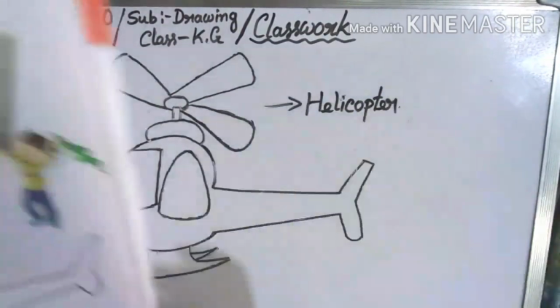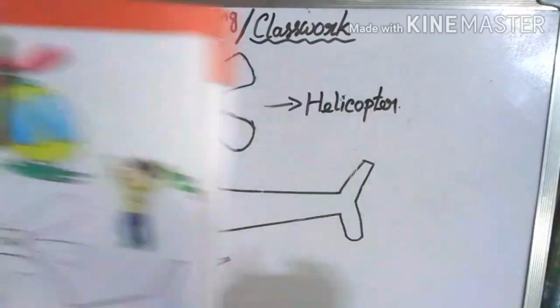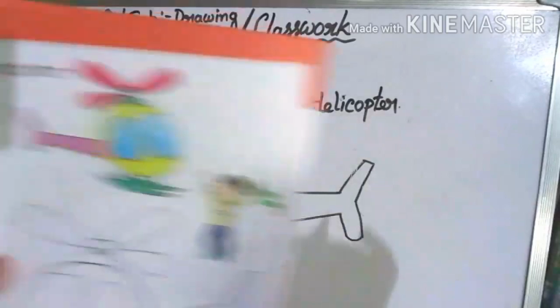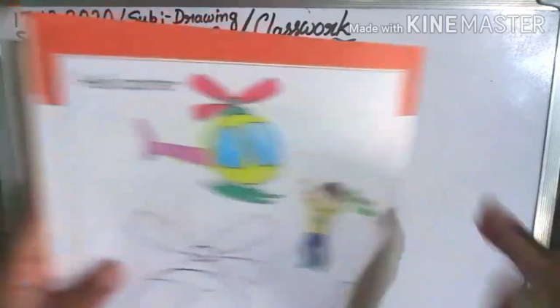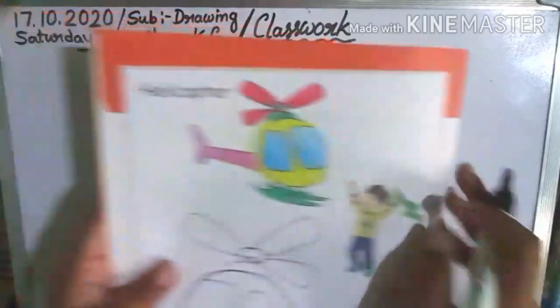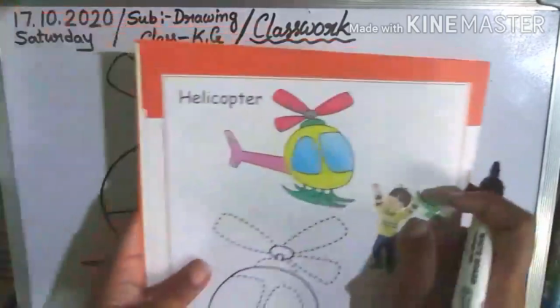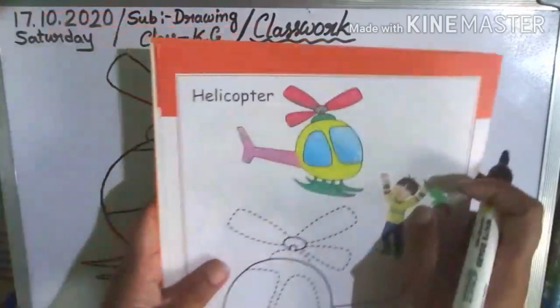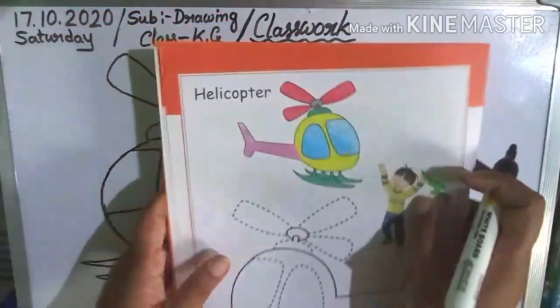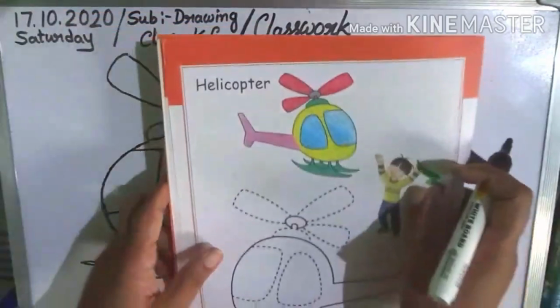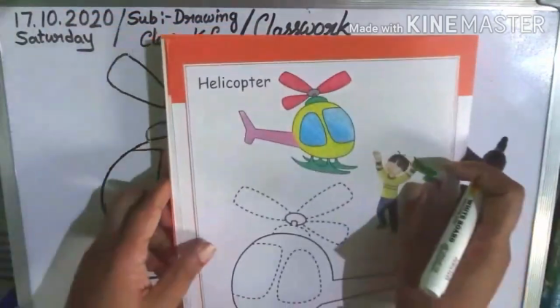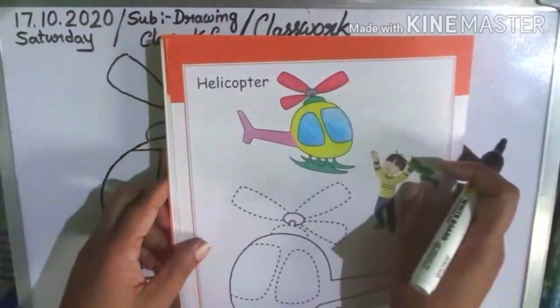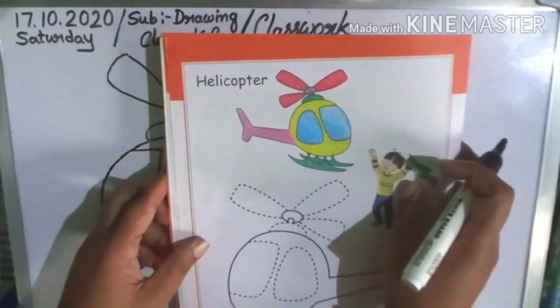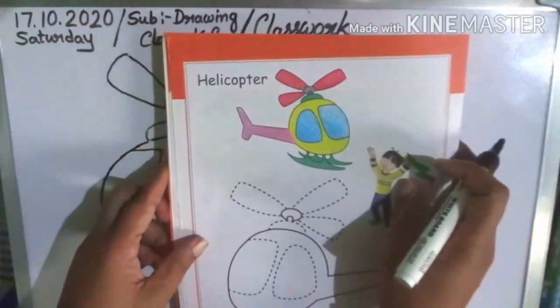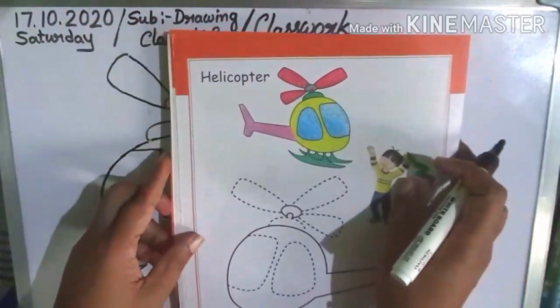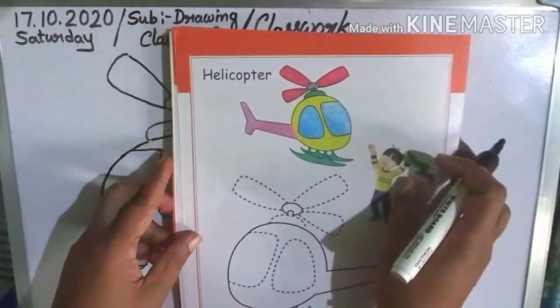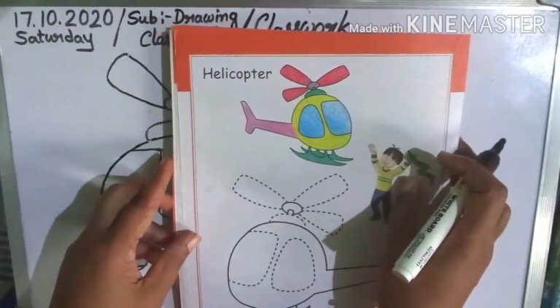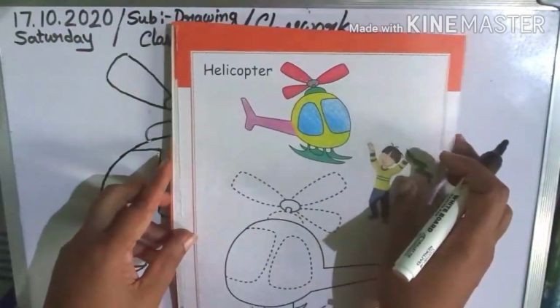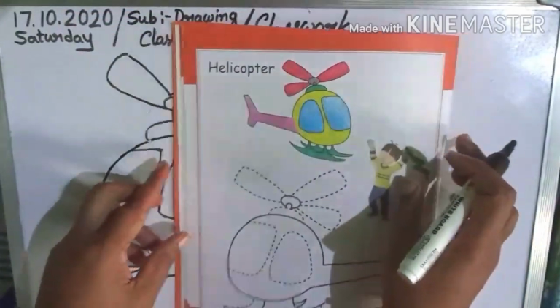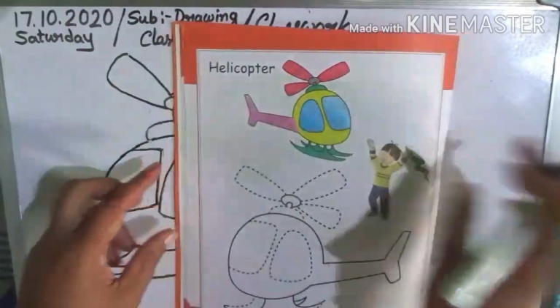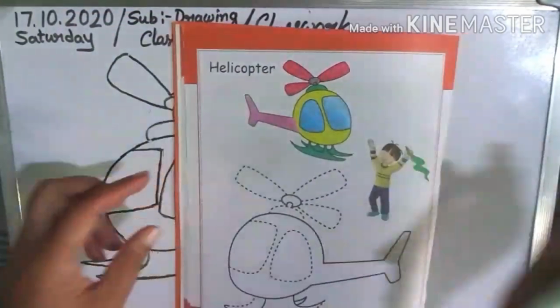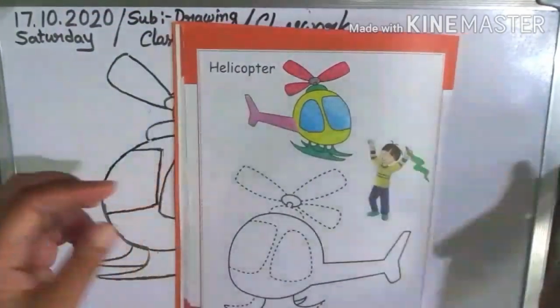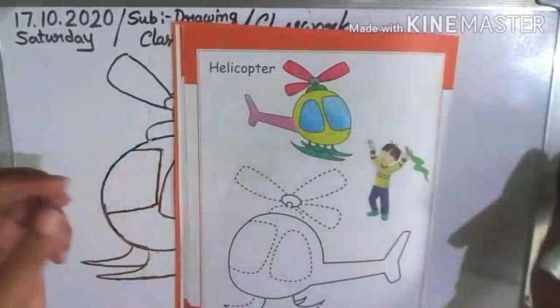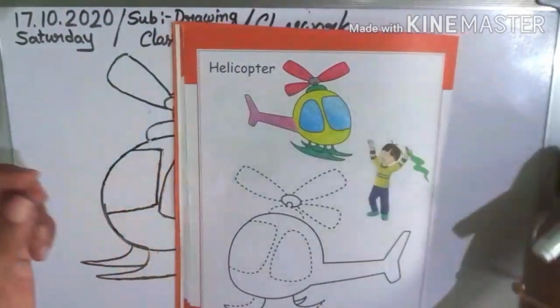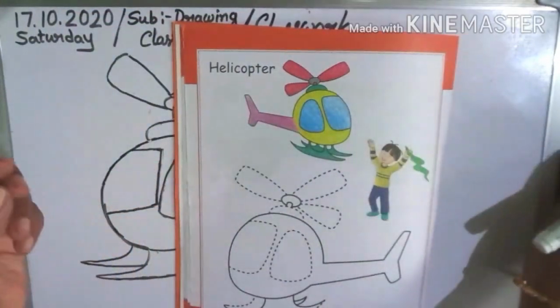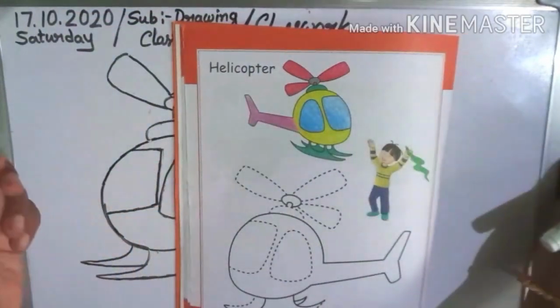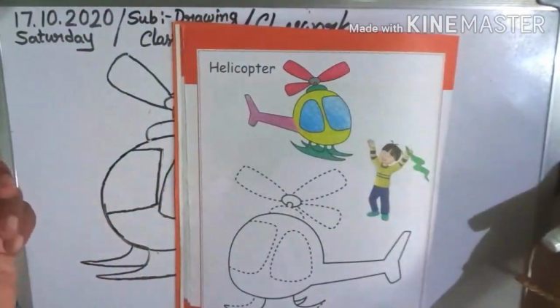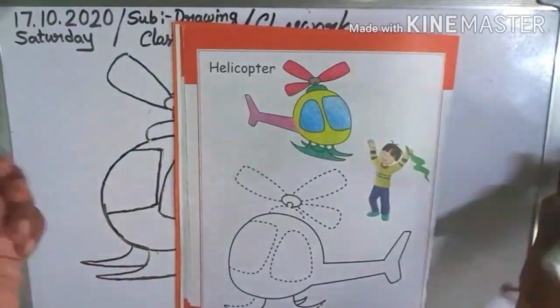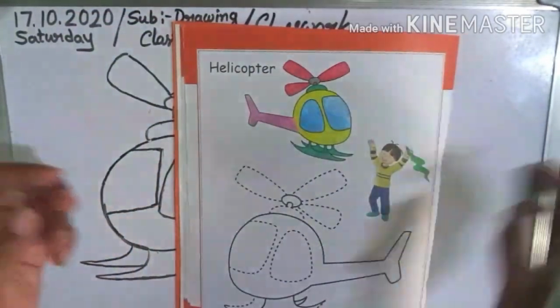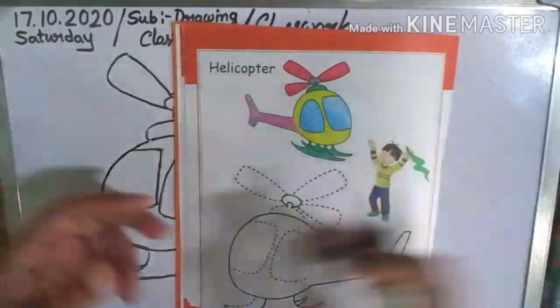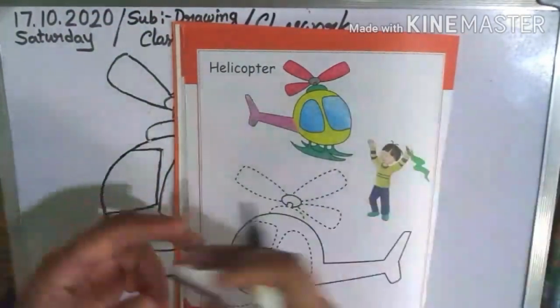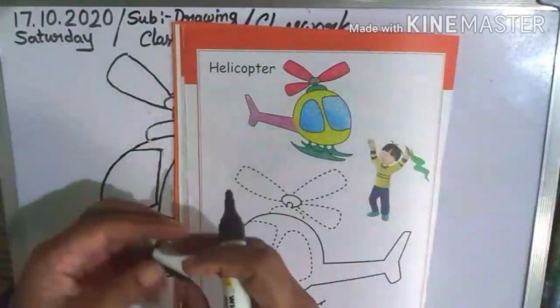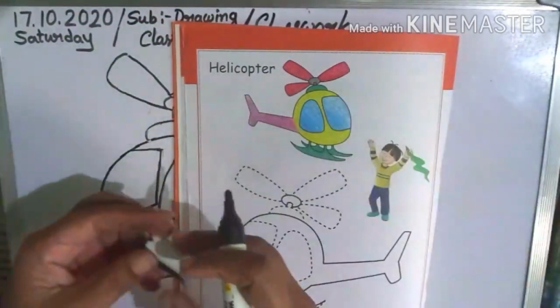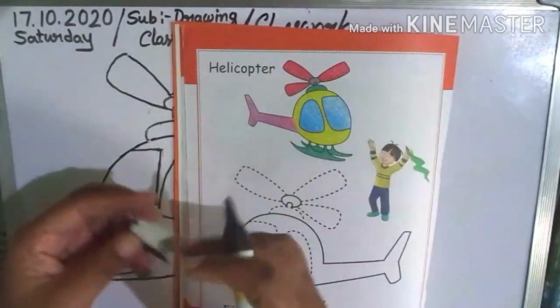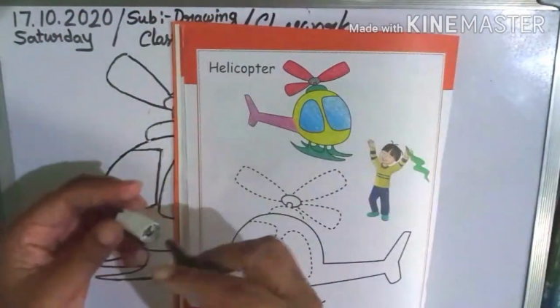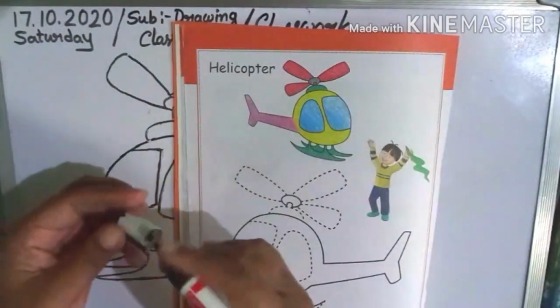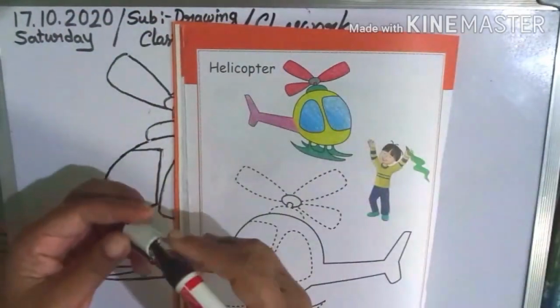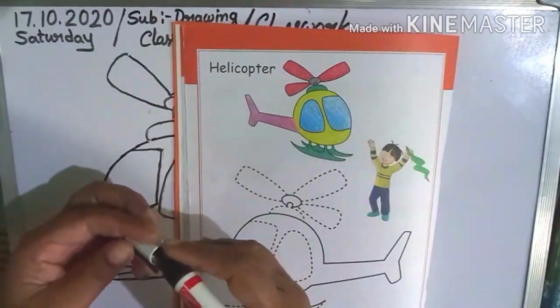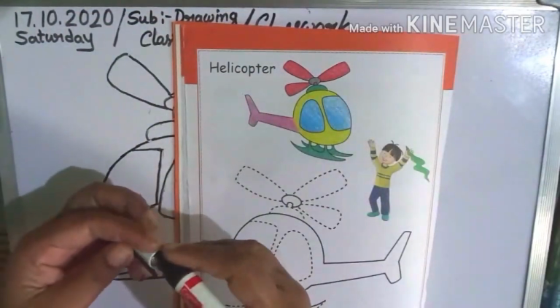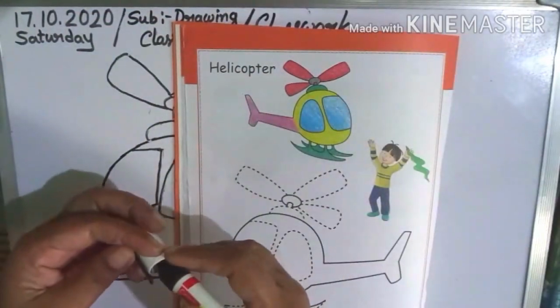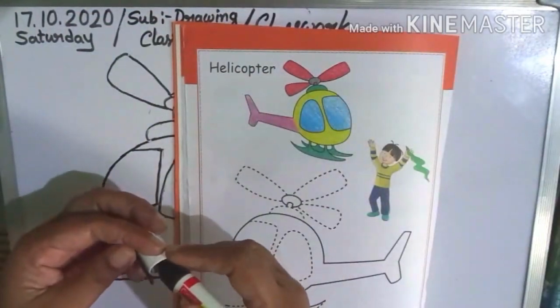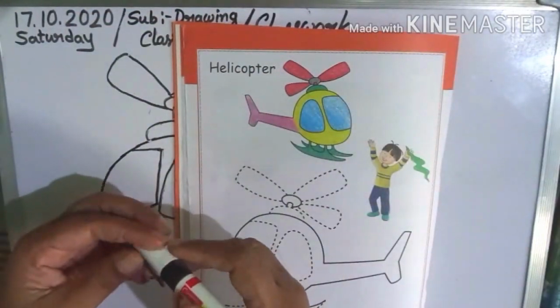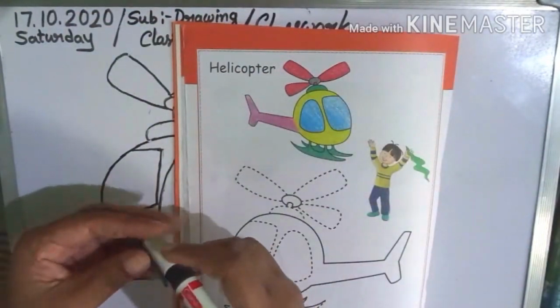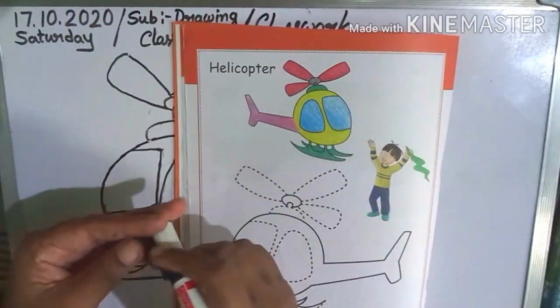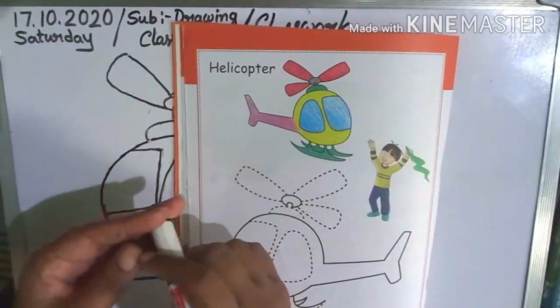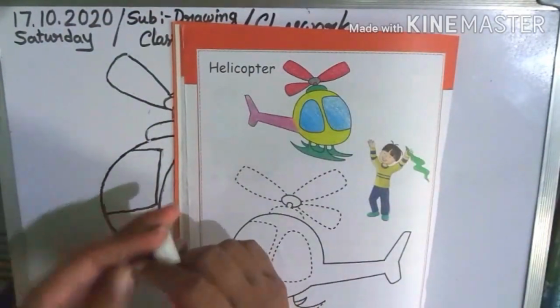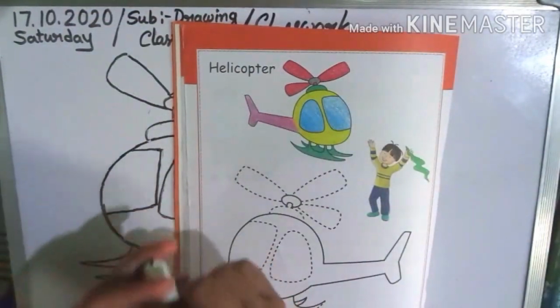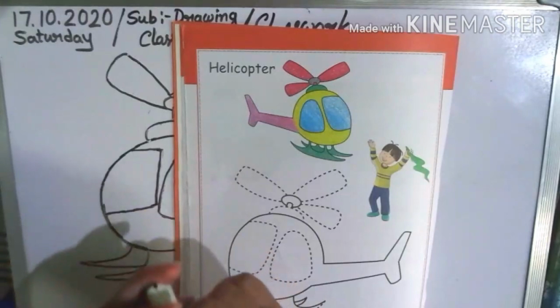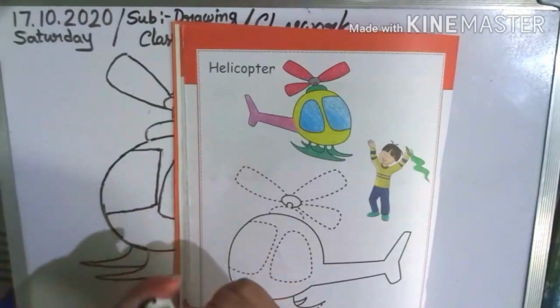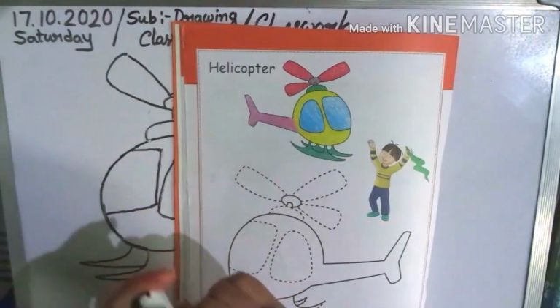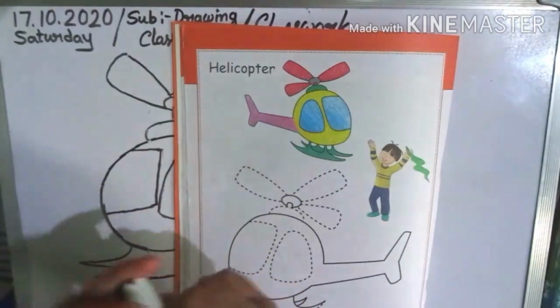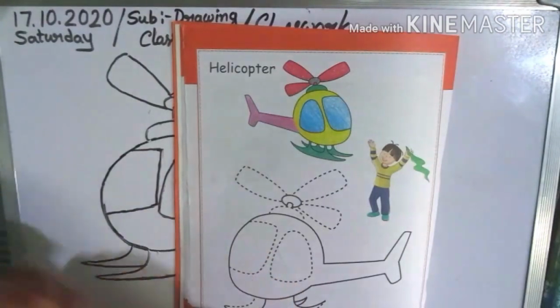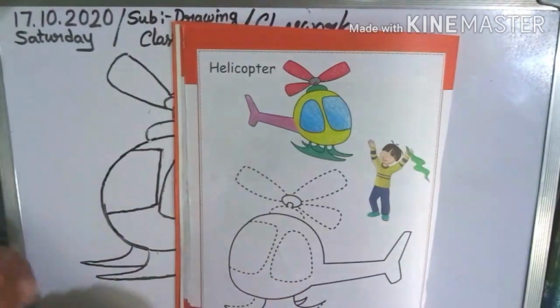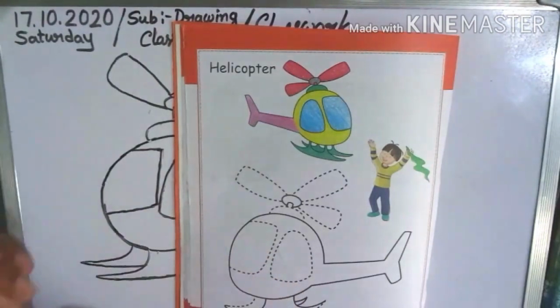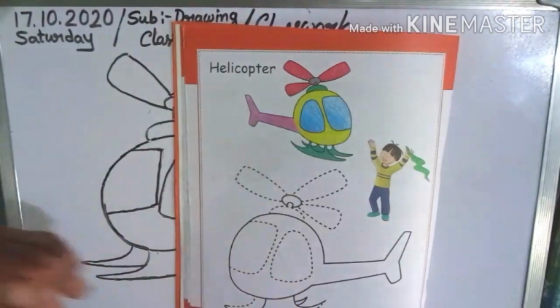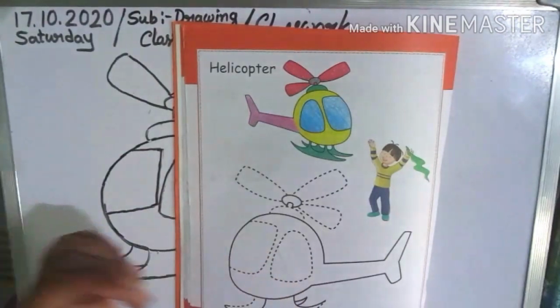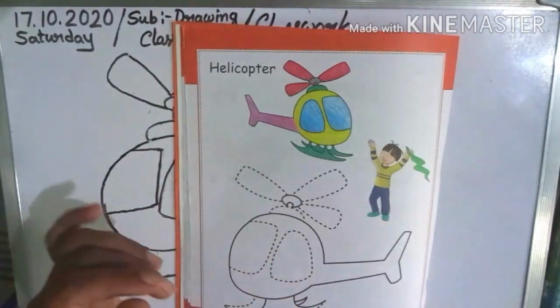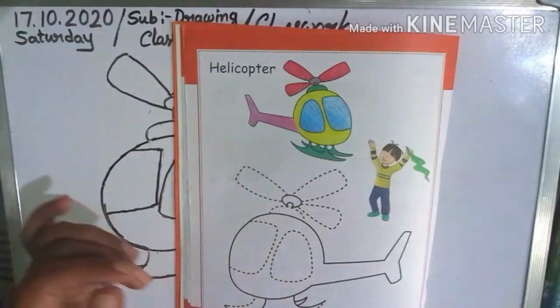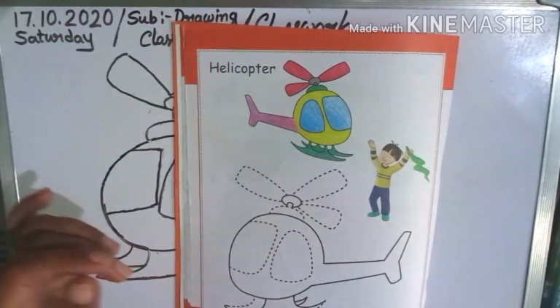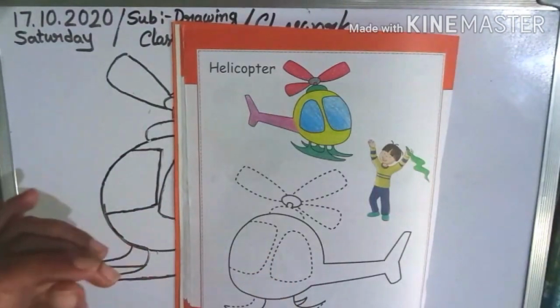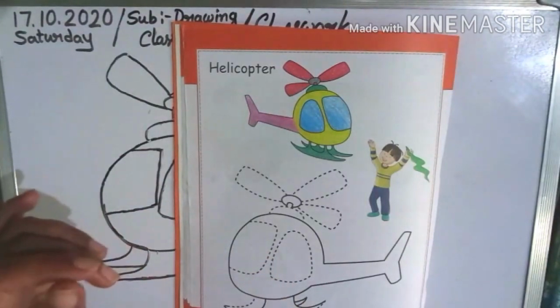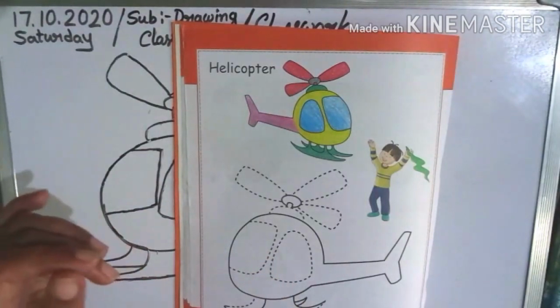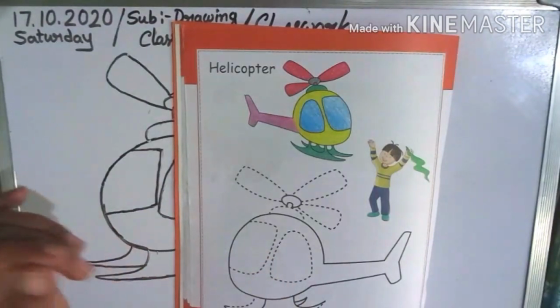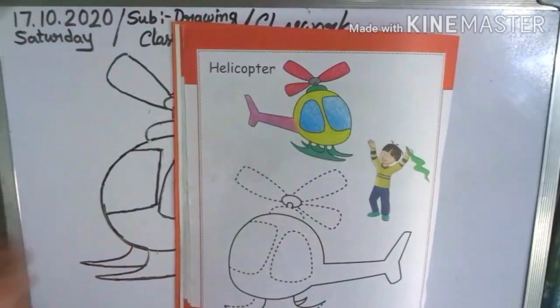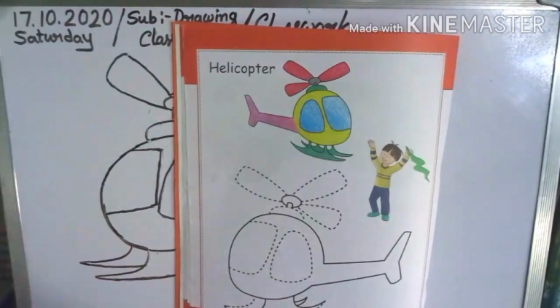So, children, practice nicely, okay? Page 18.